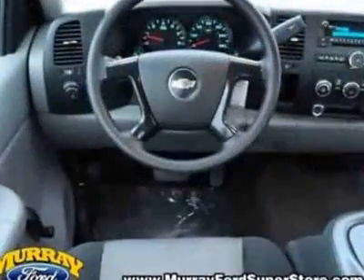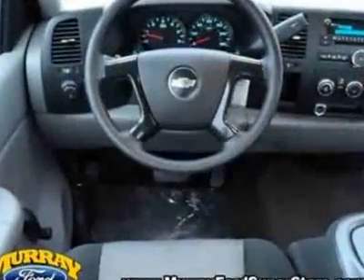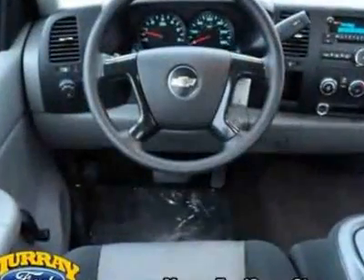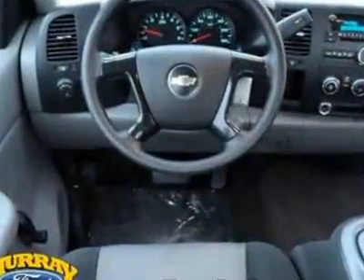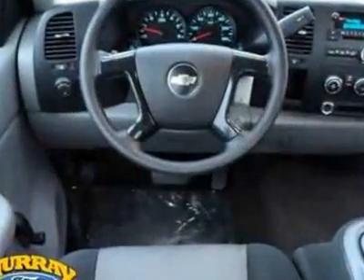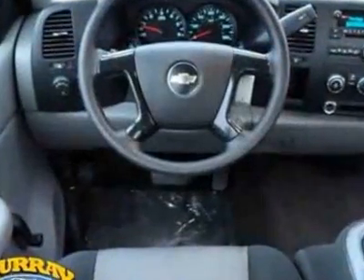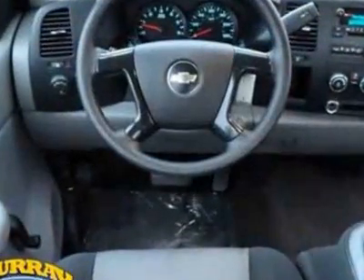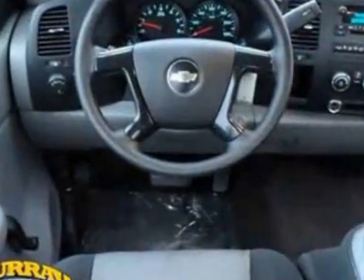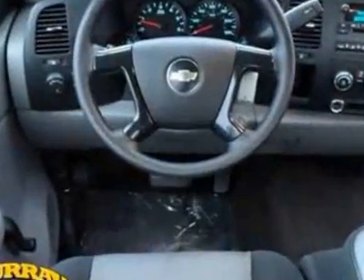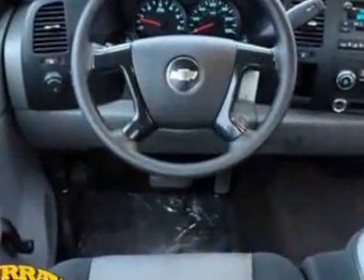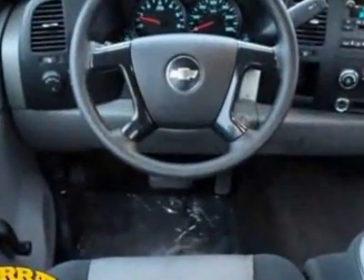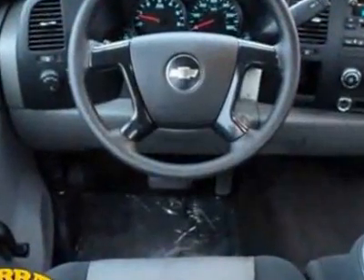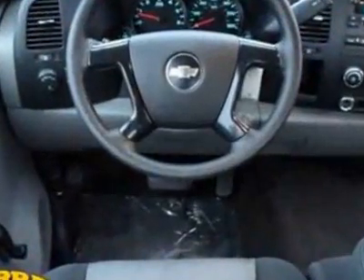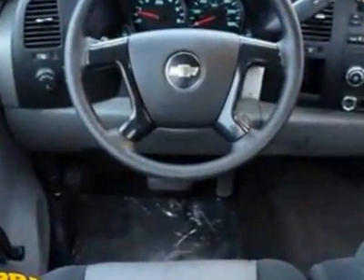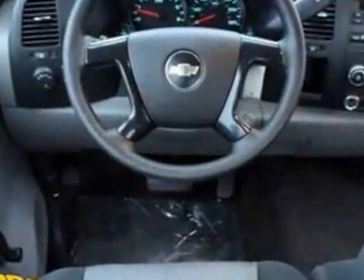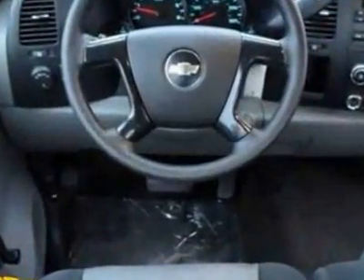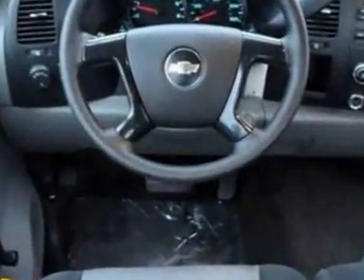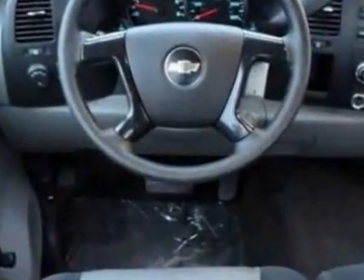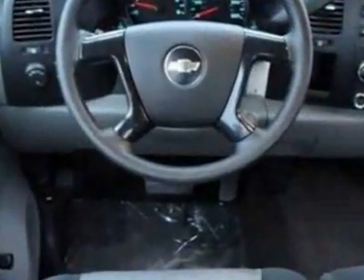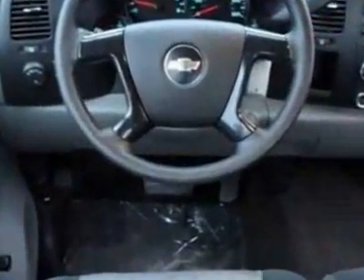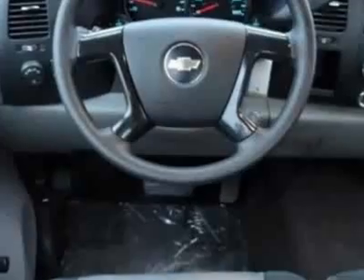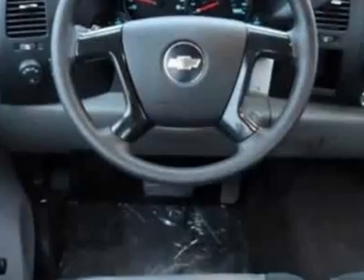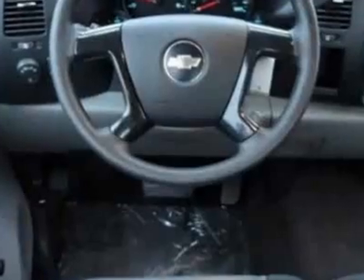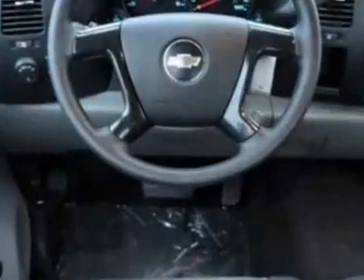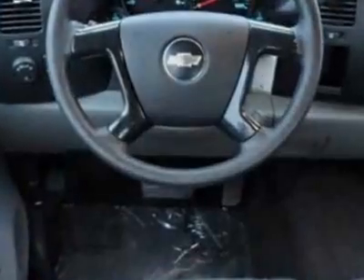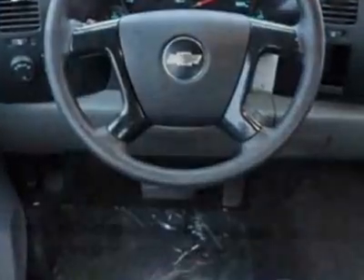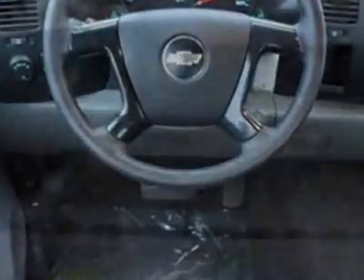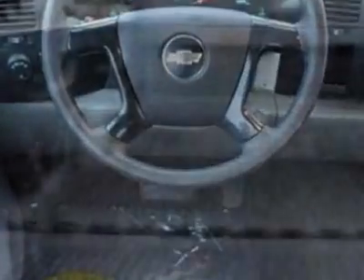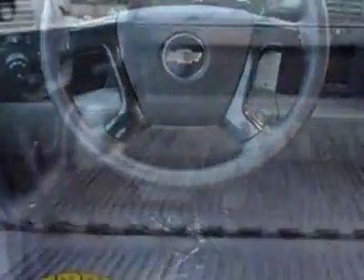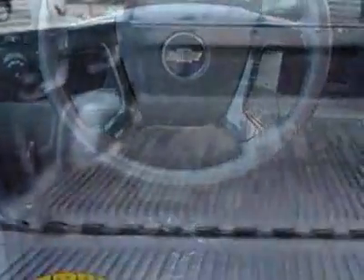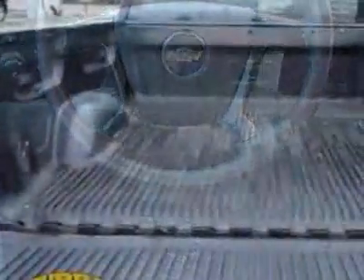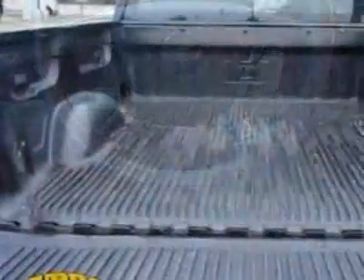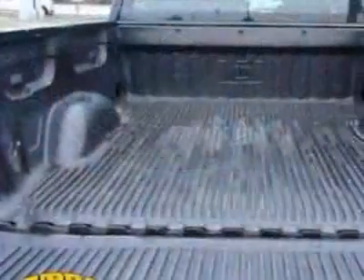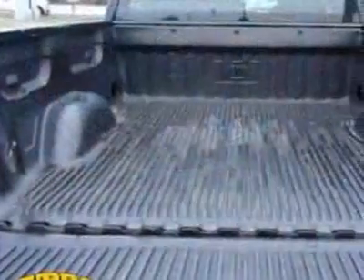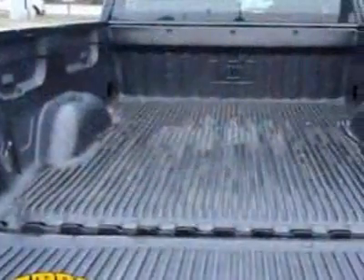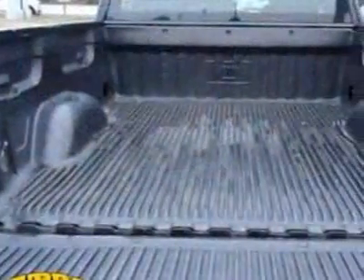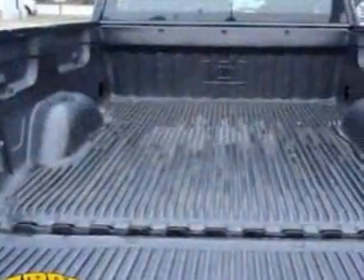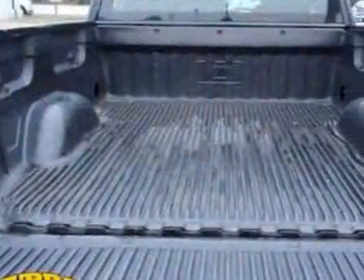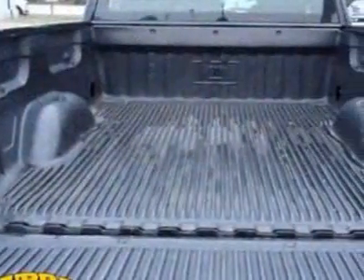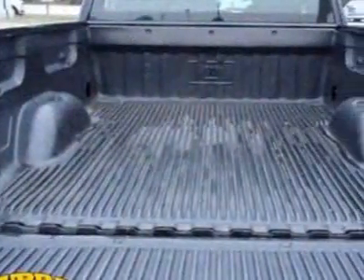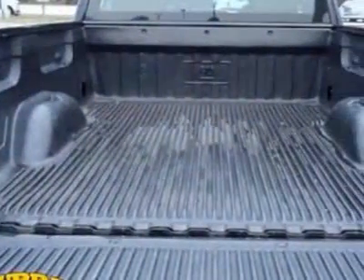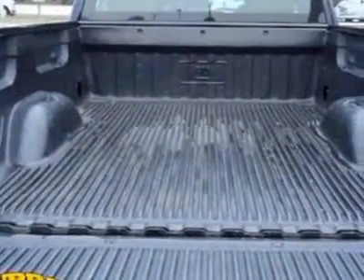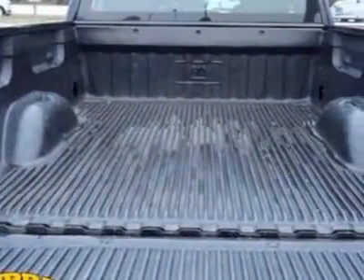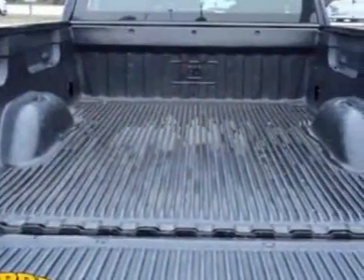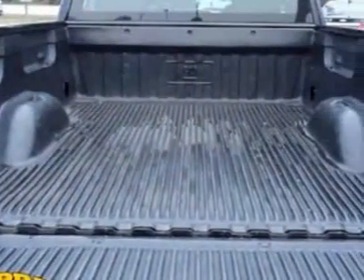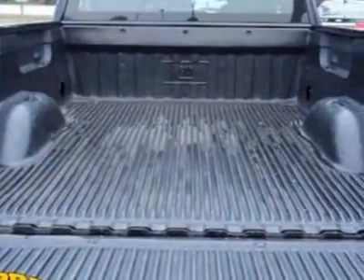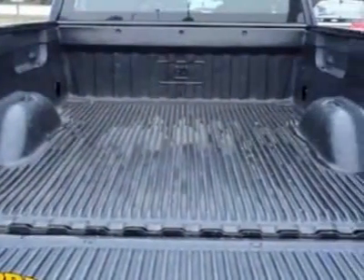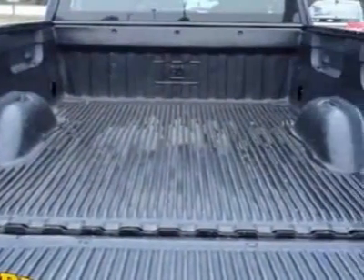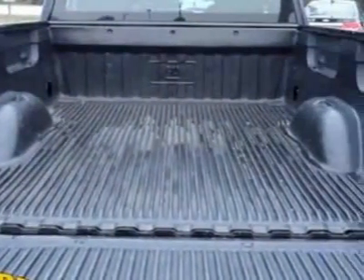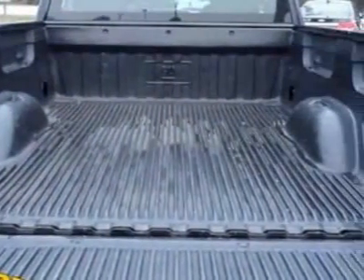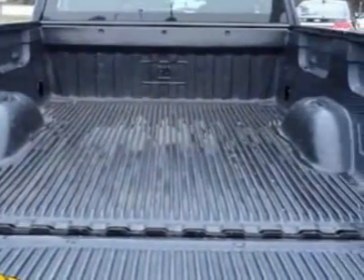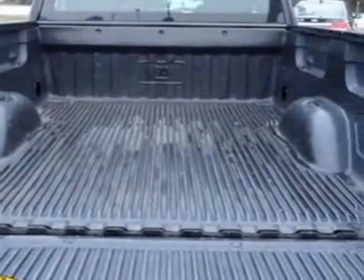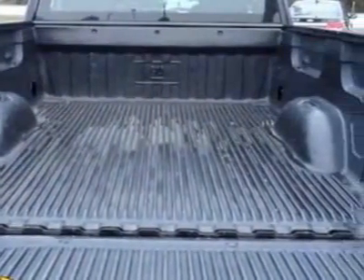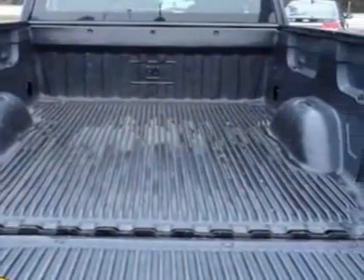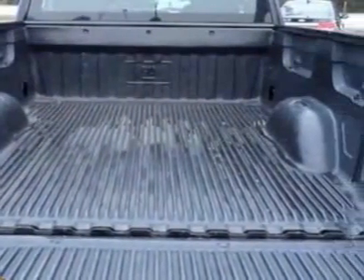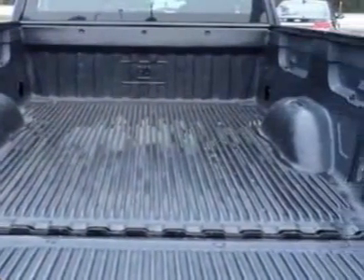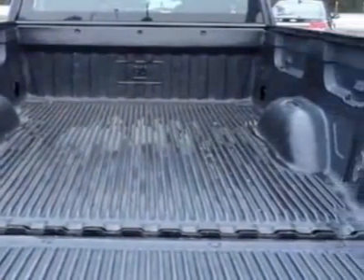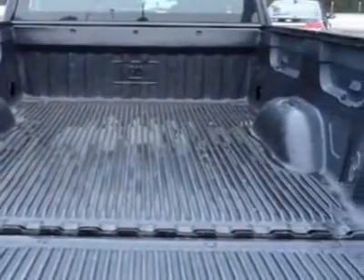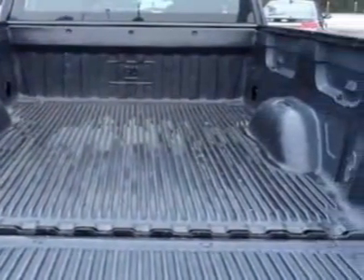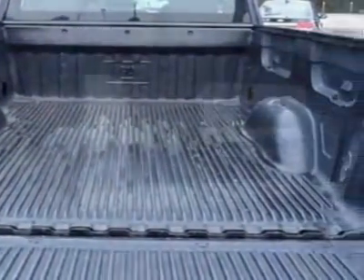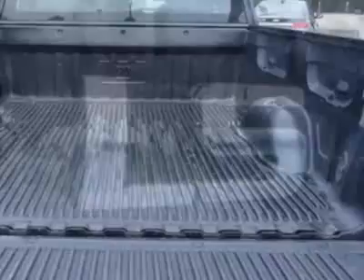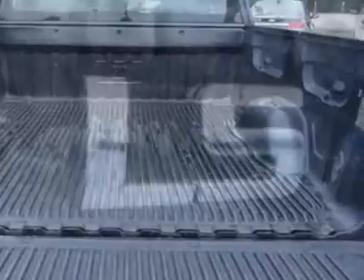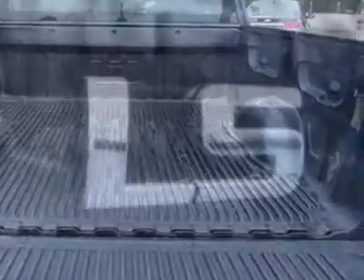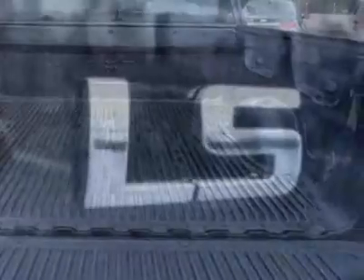This Silverado 1500 boasts a 4.3 liter engine and has a 4-speed automatic transmission.